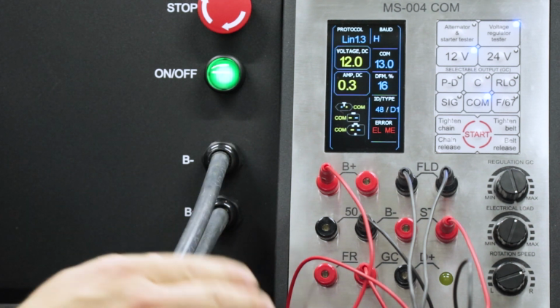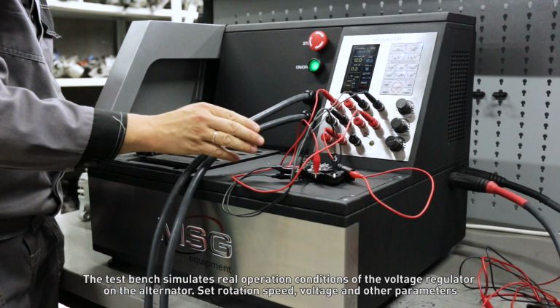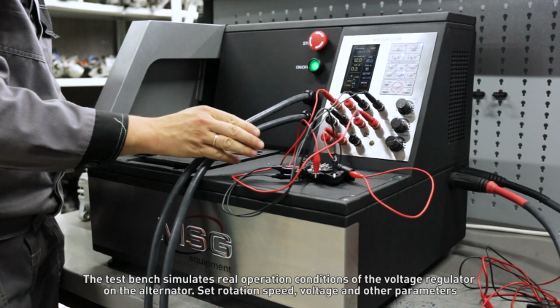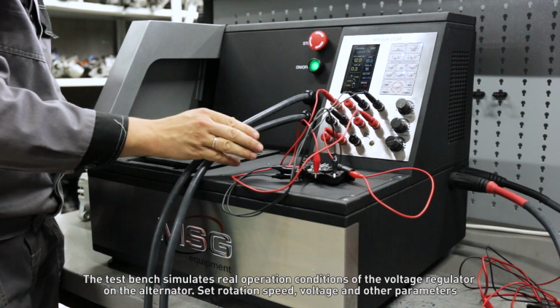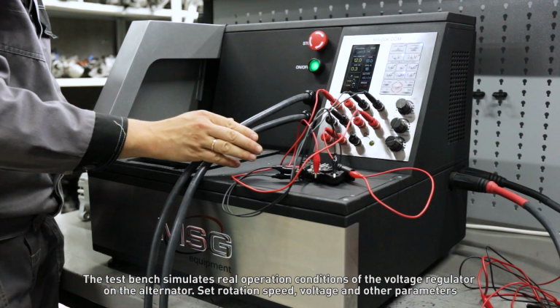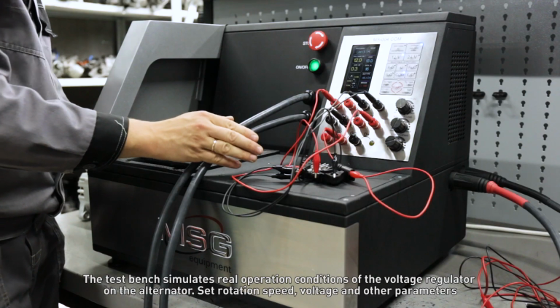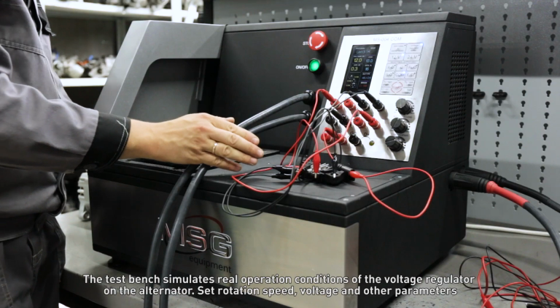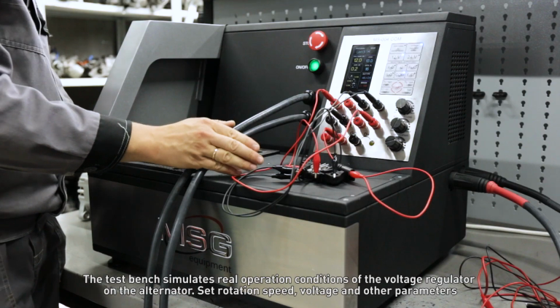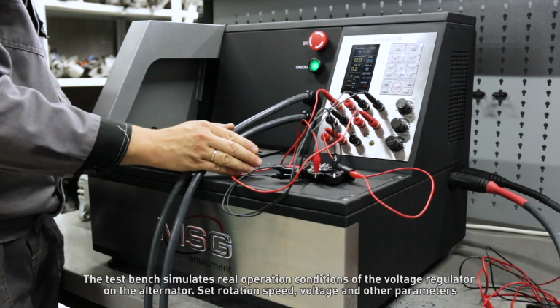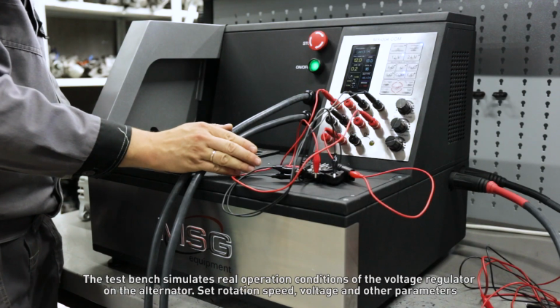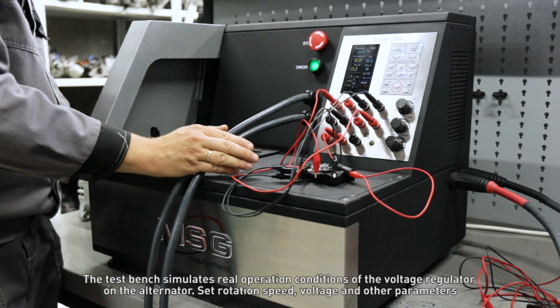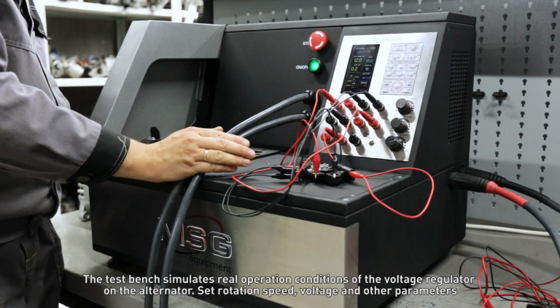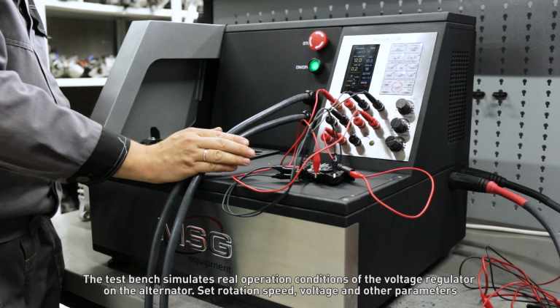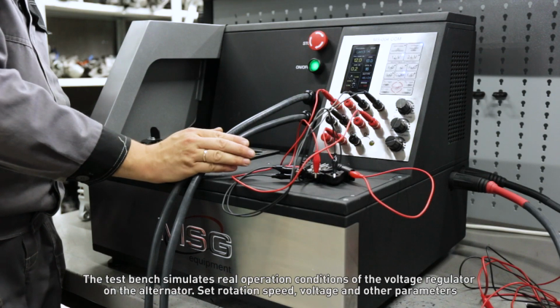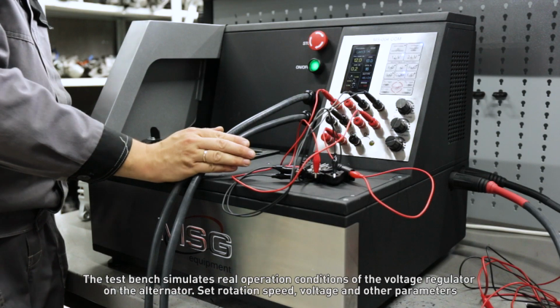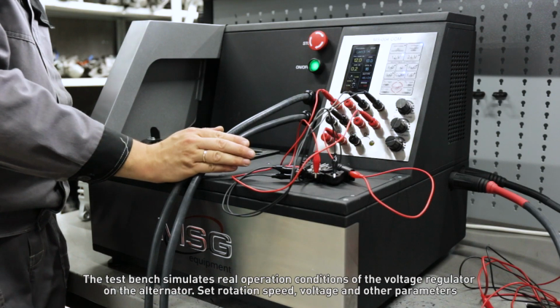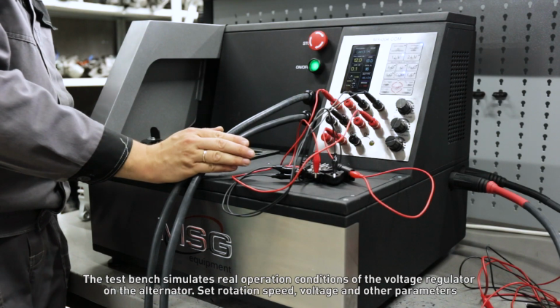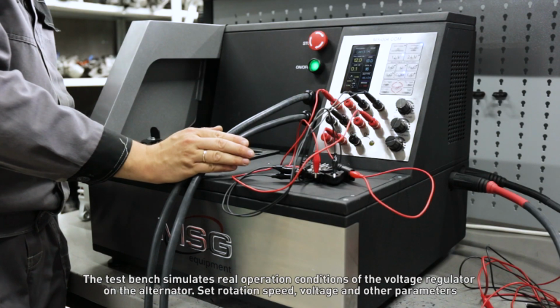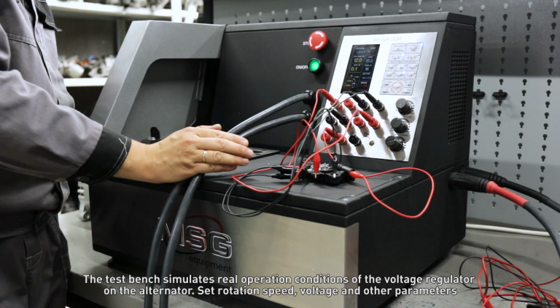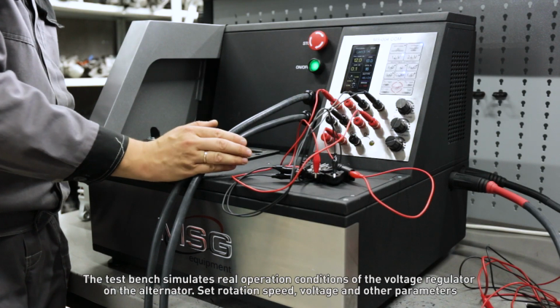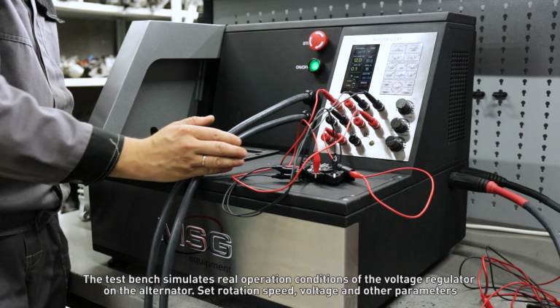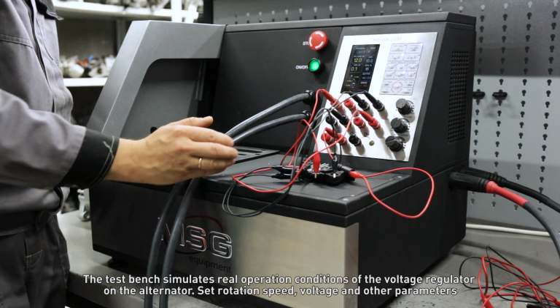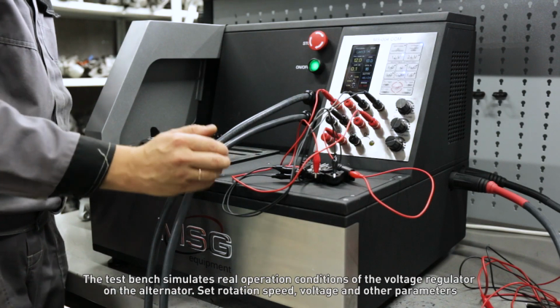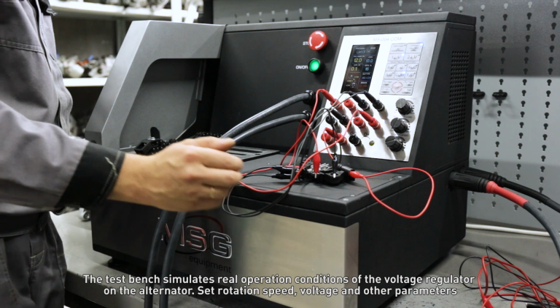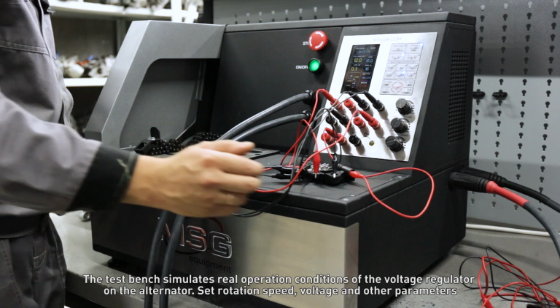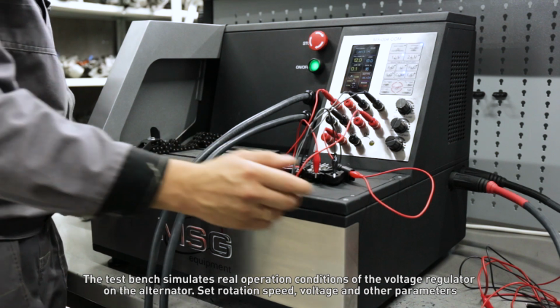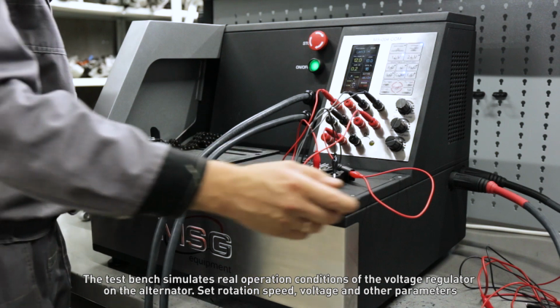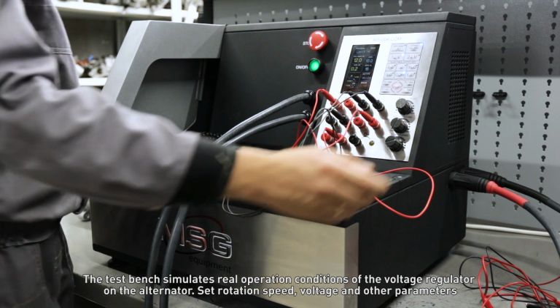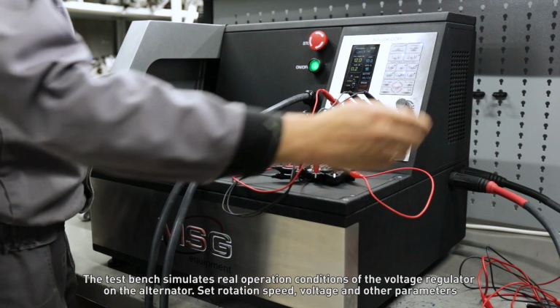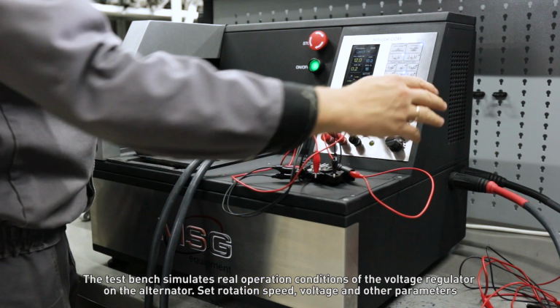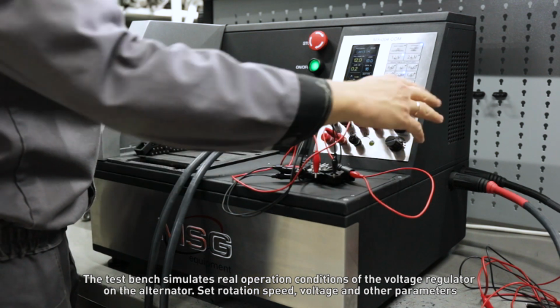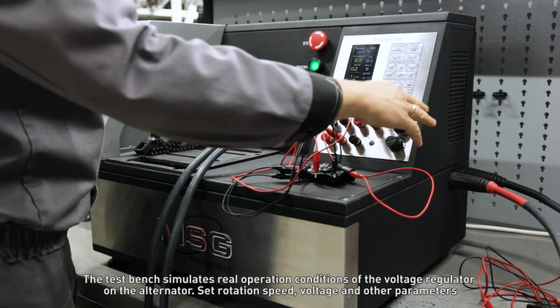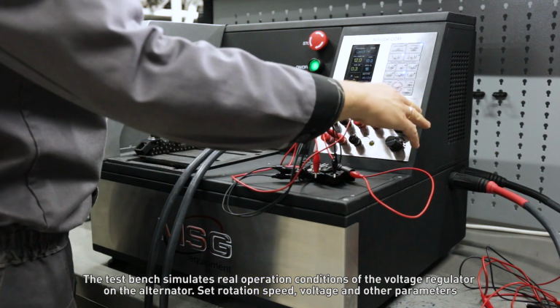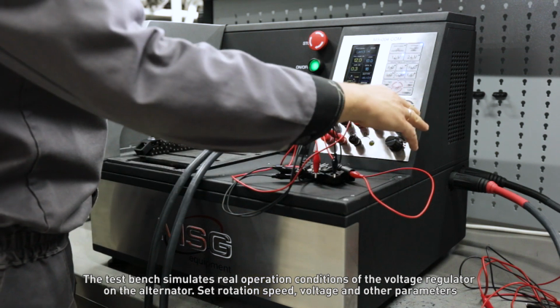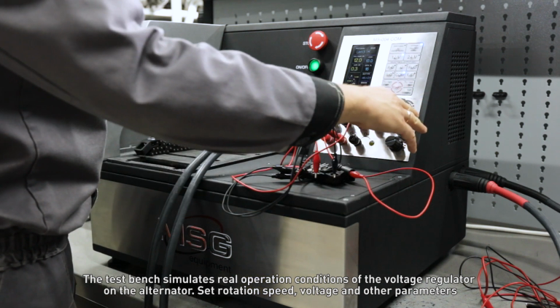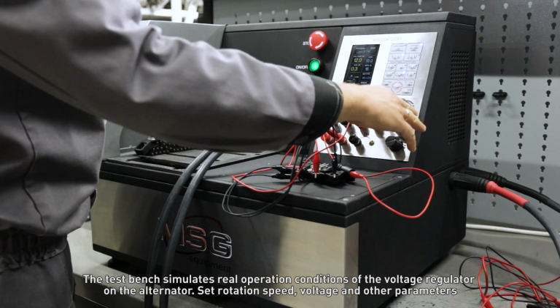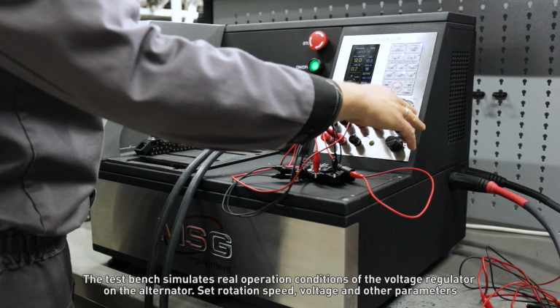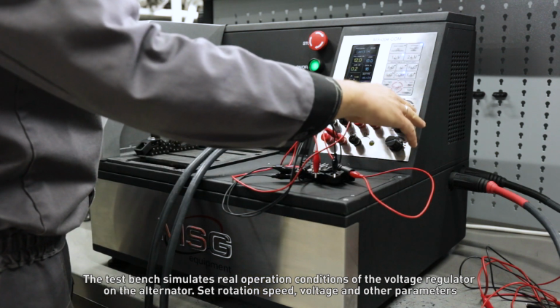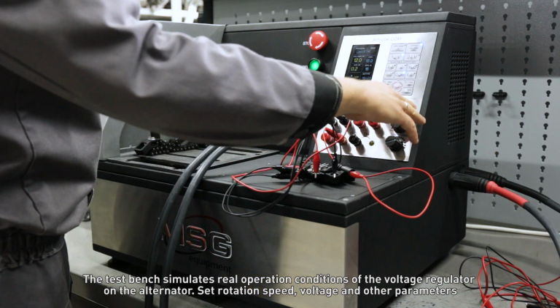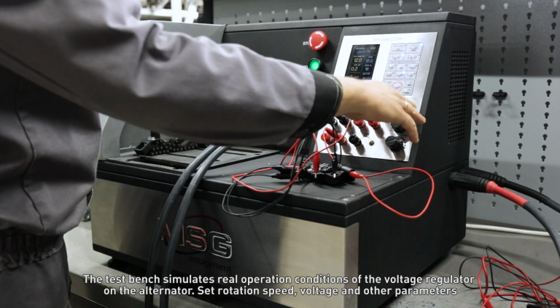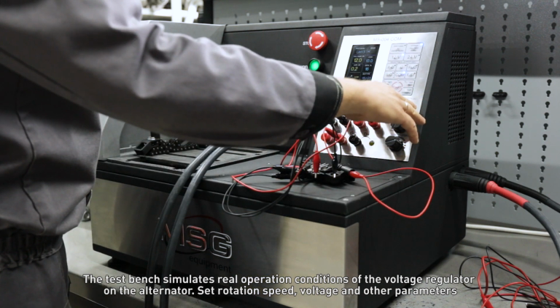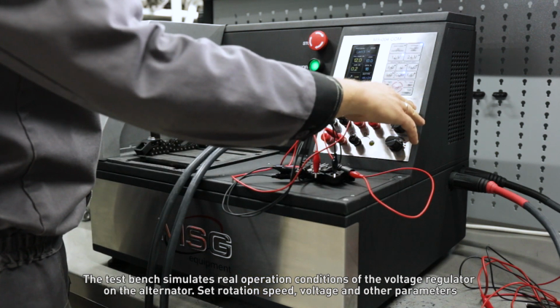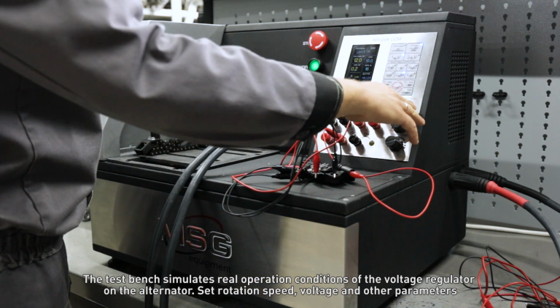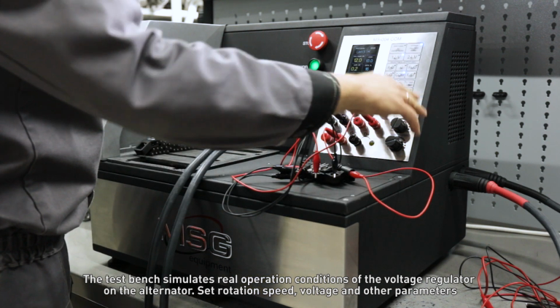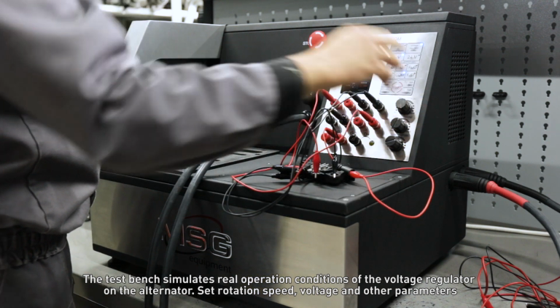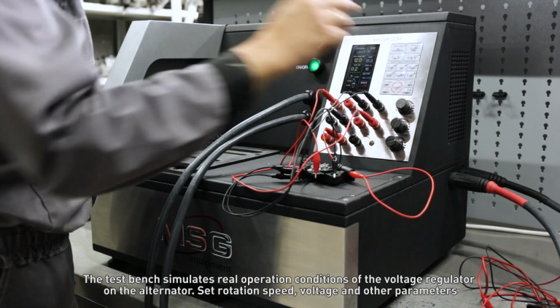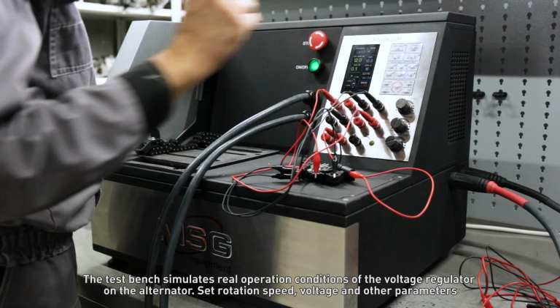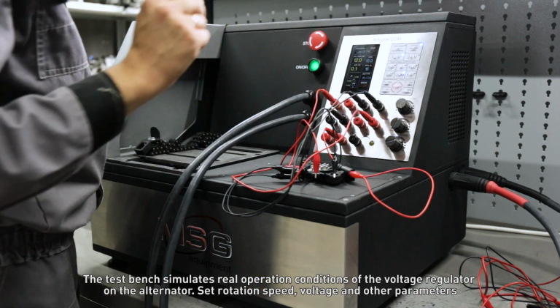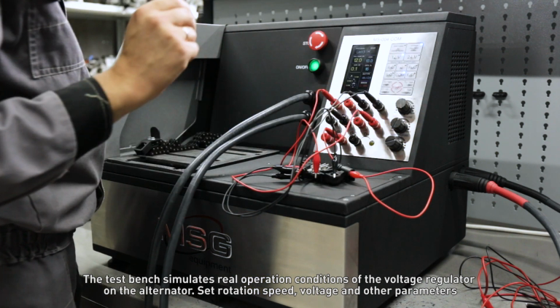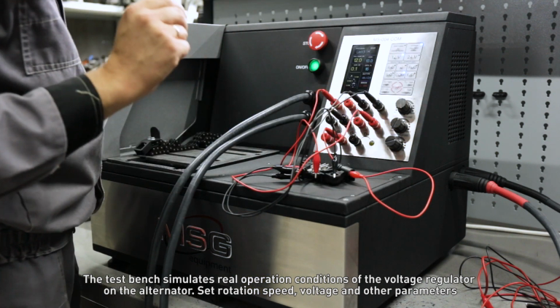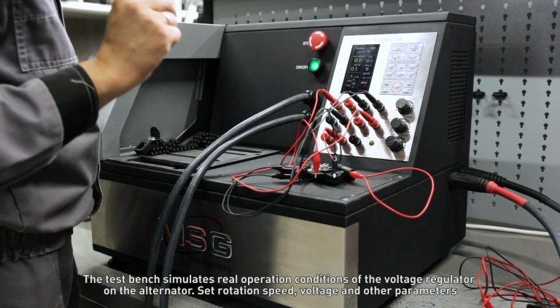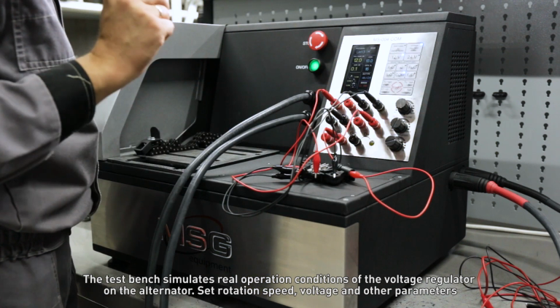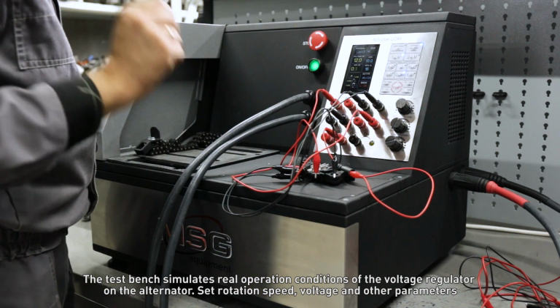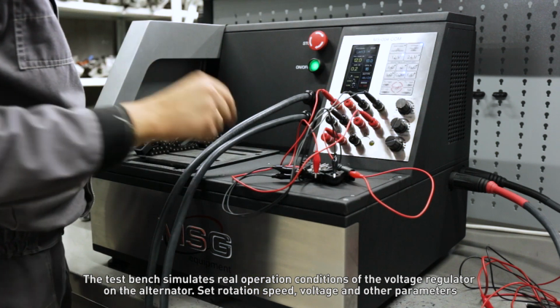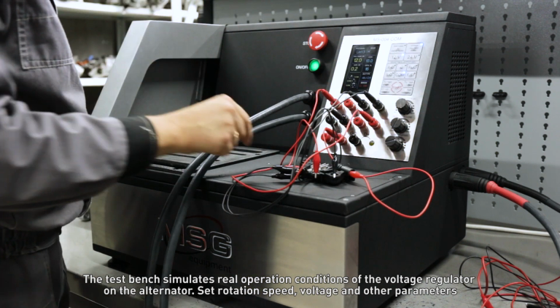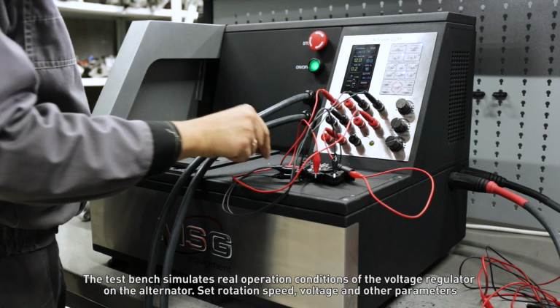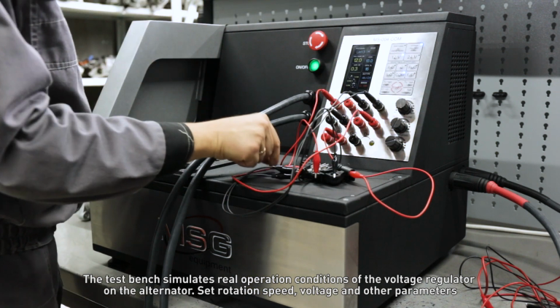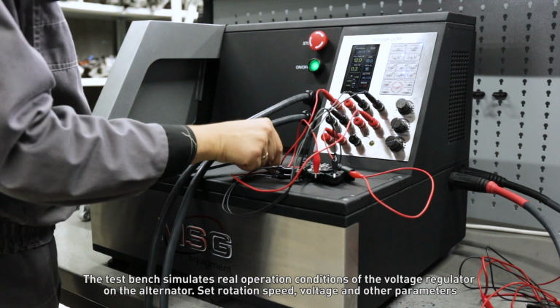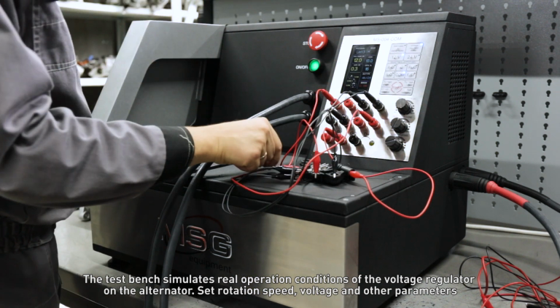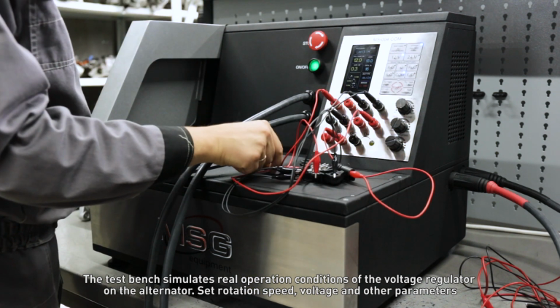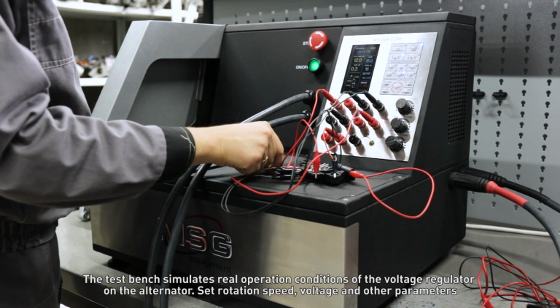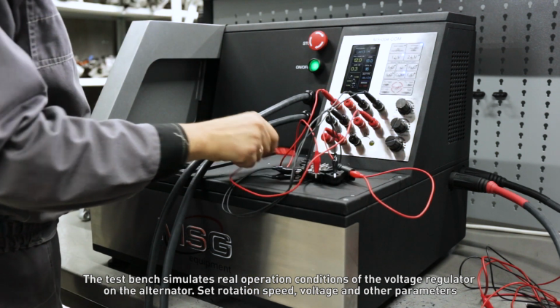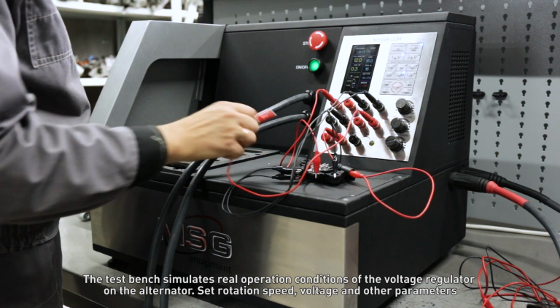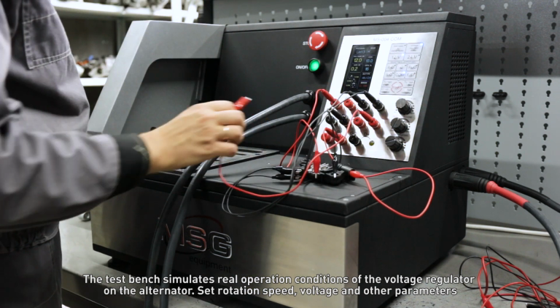The test bench simulates real operation conditions of the voltage regulator on the alternator, including set rotation speed, voltage, and other parameters.